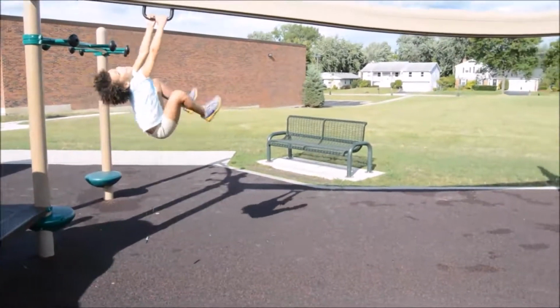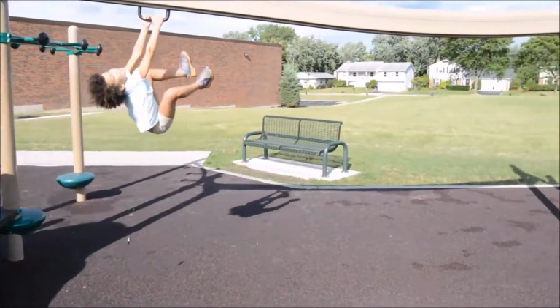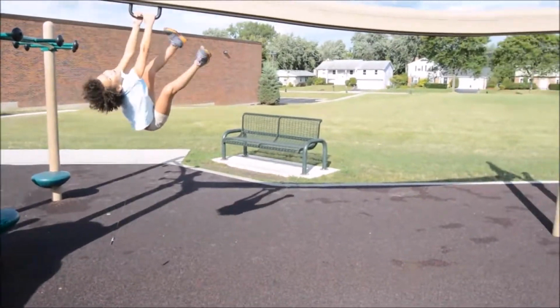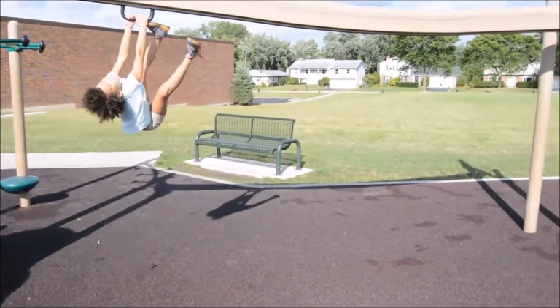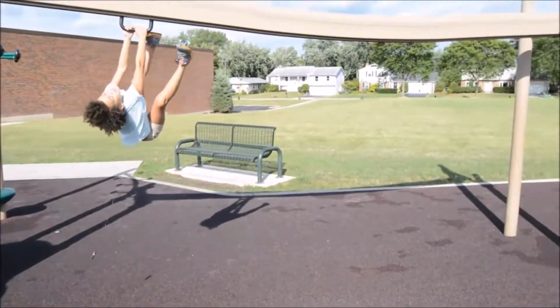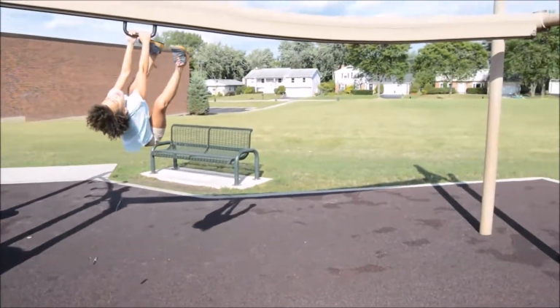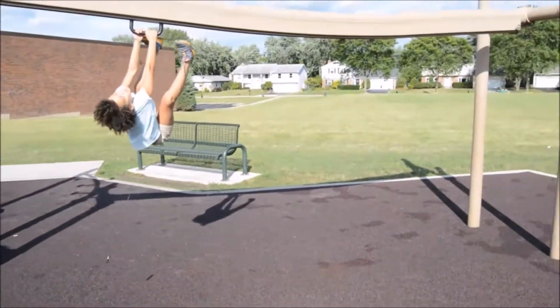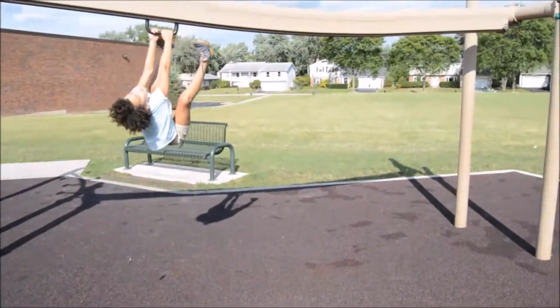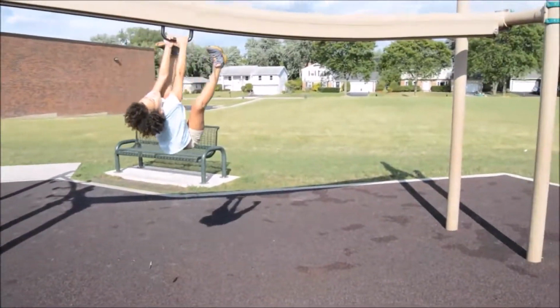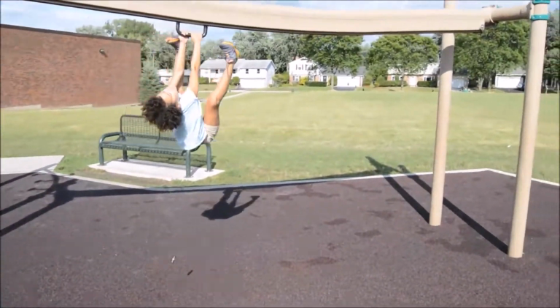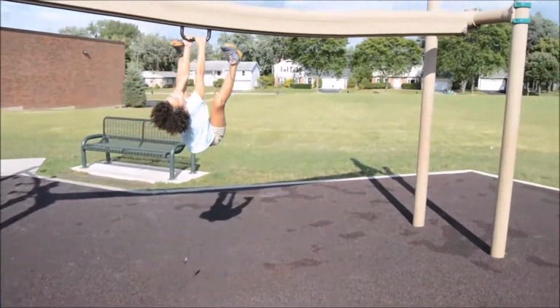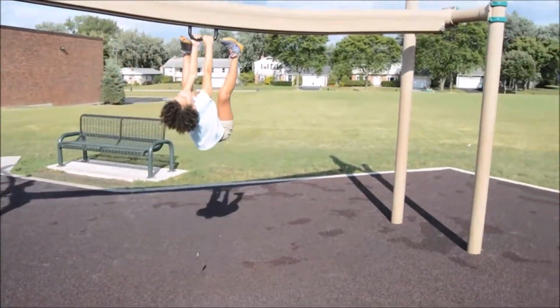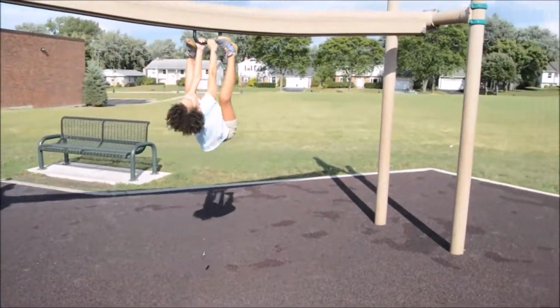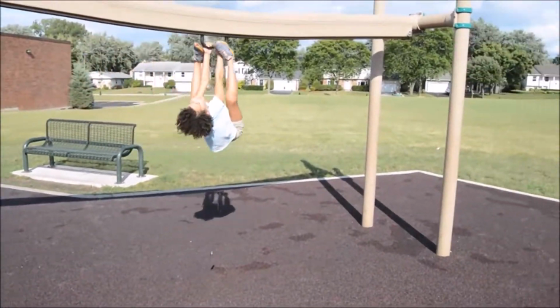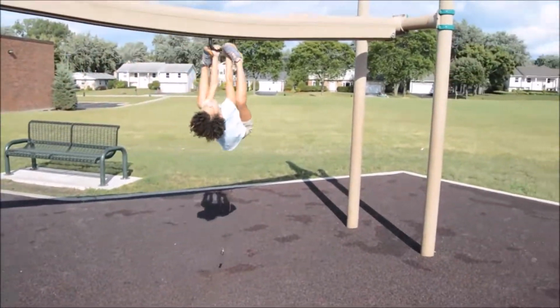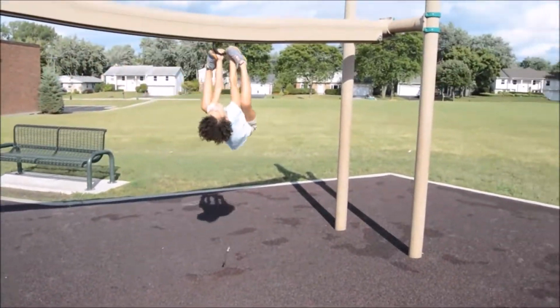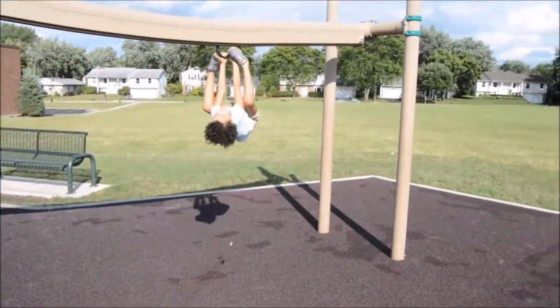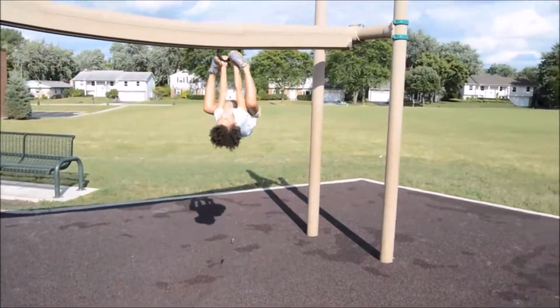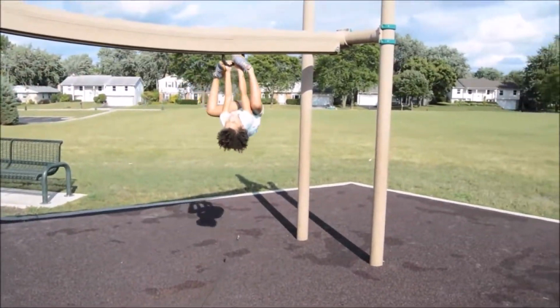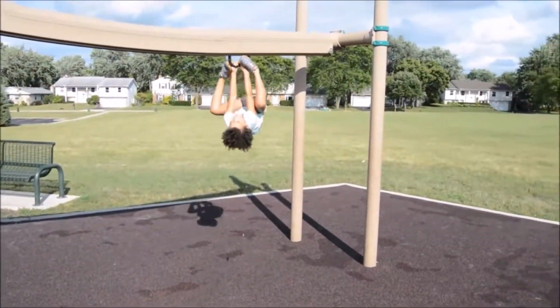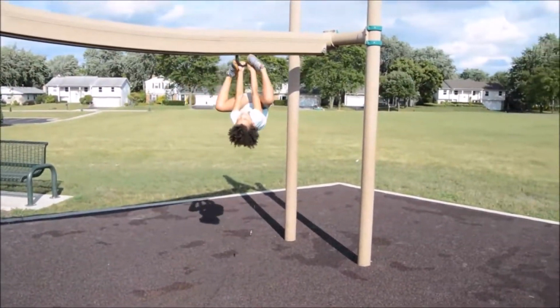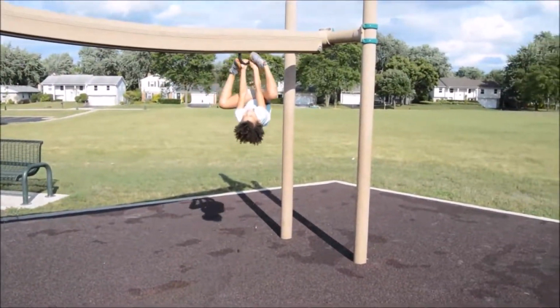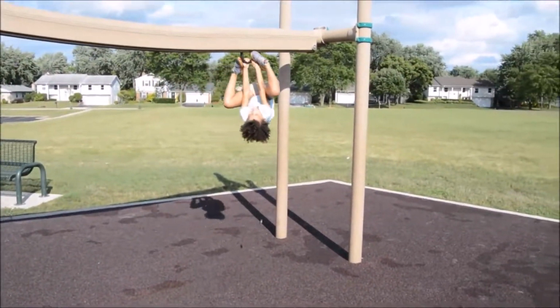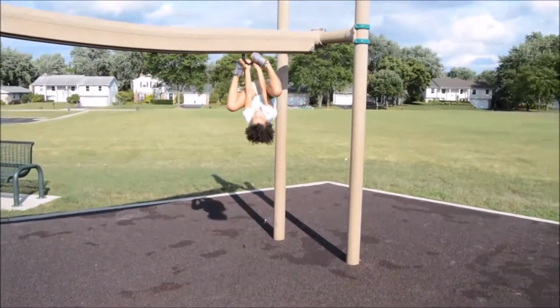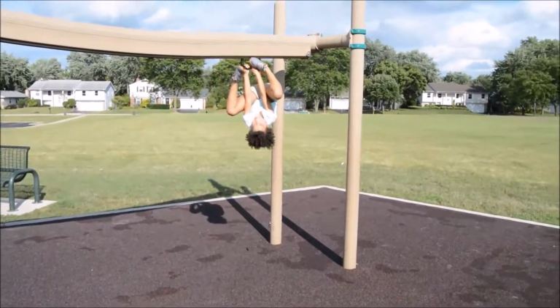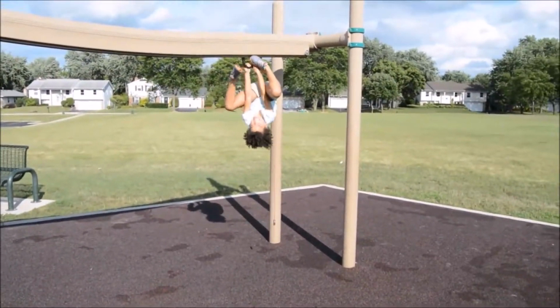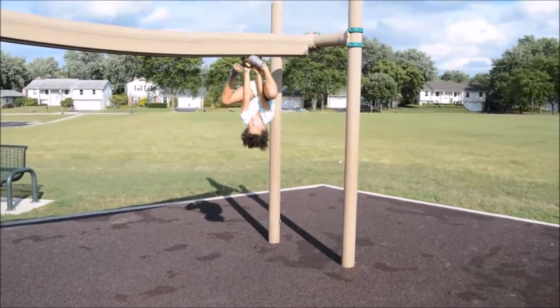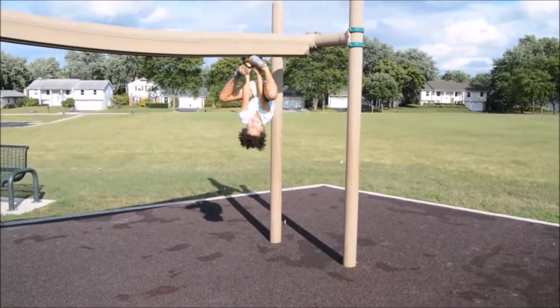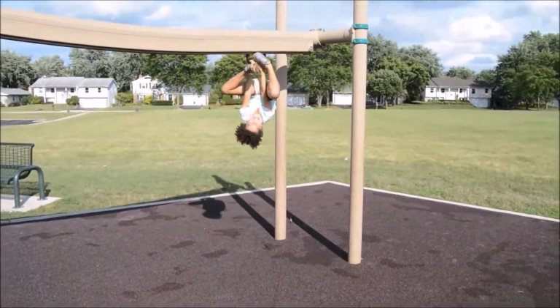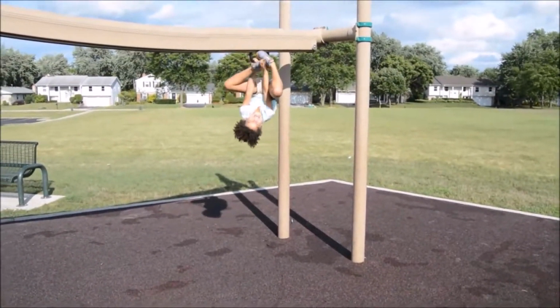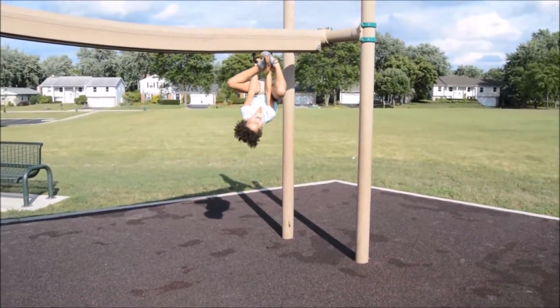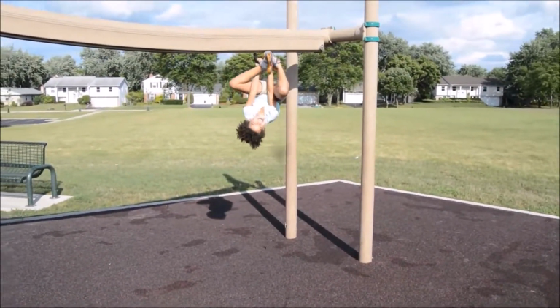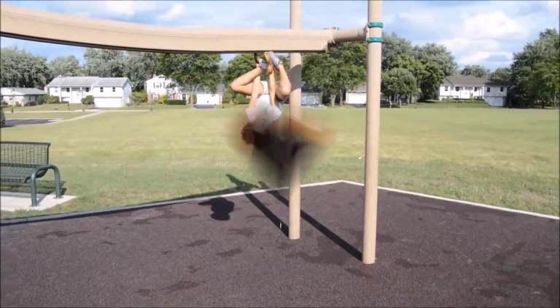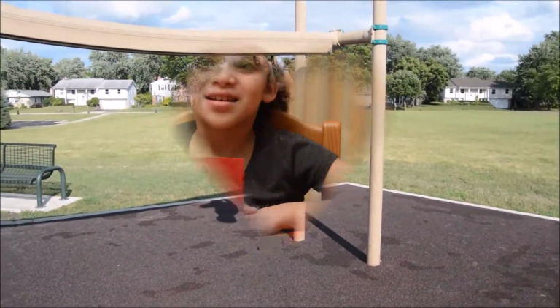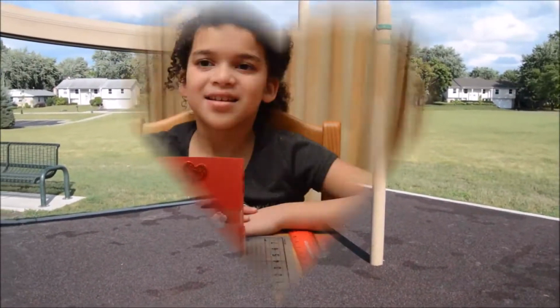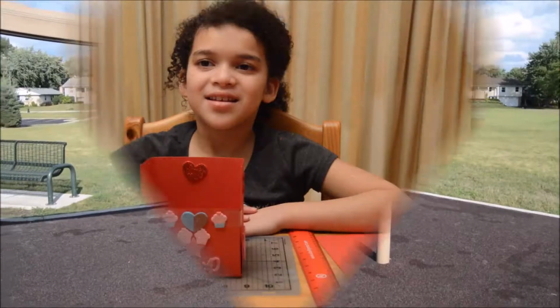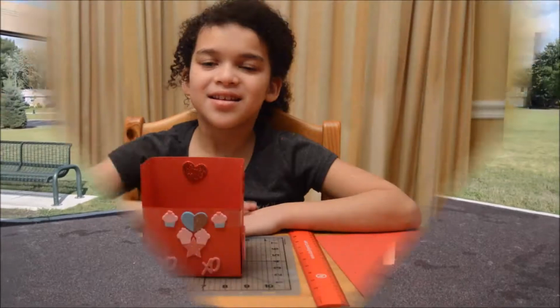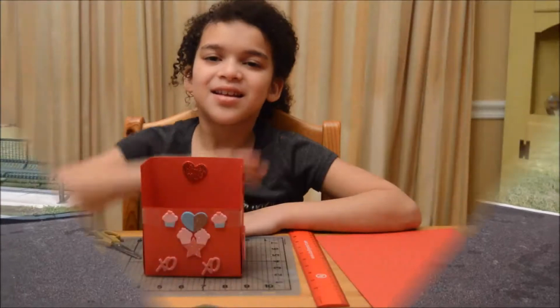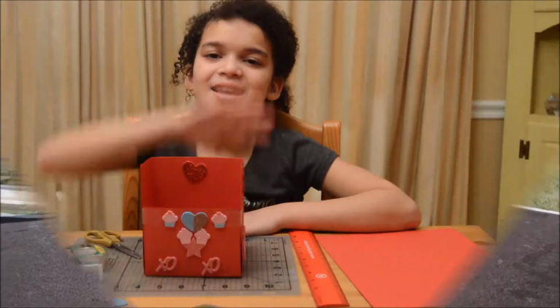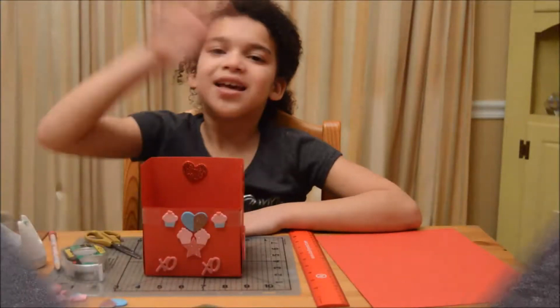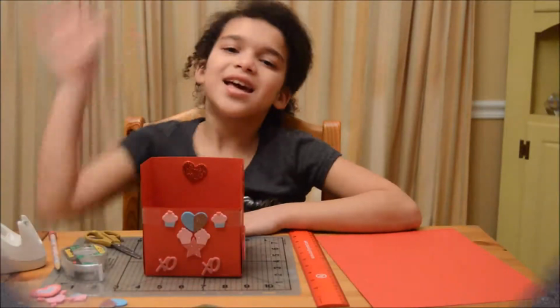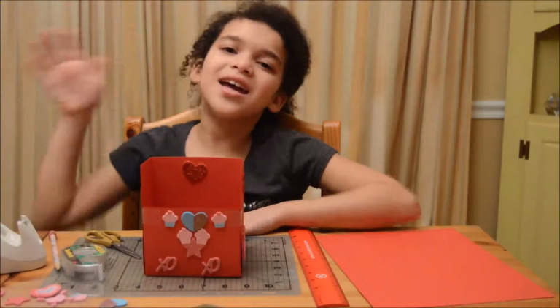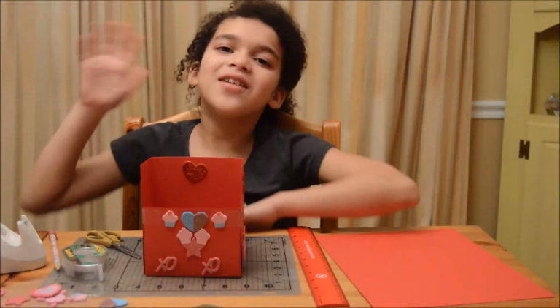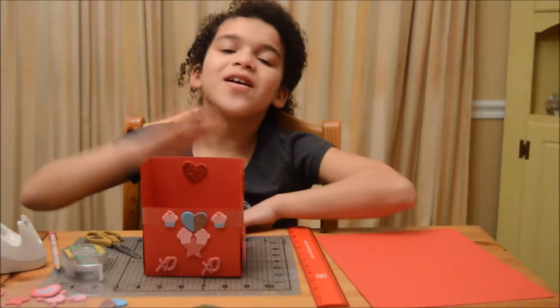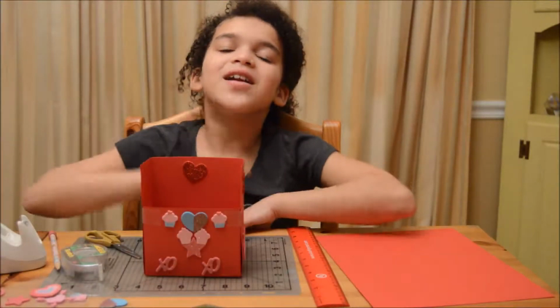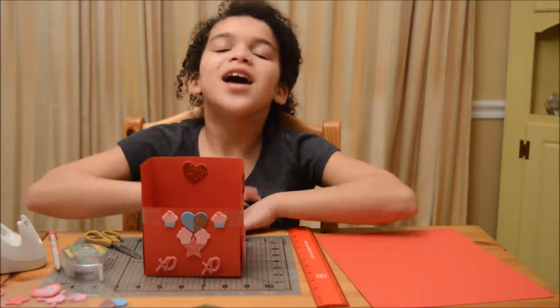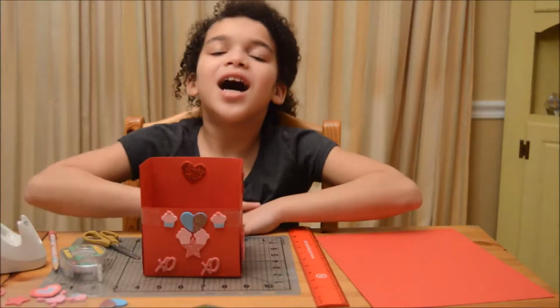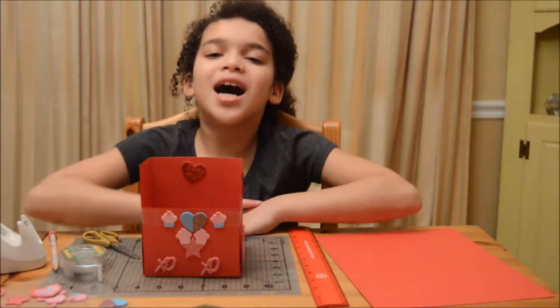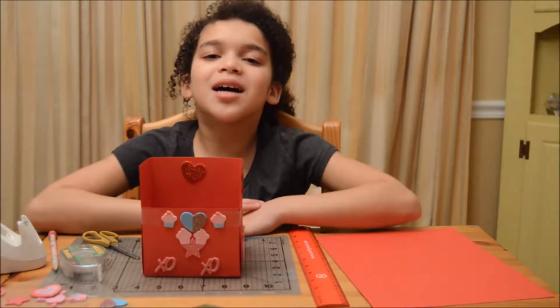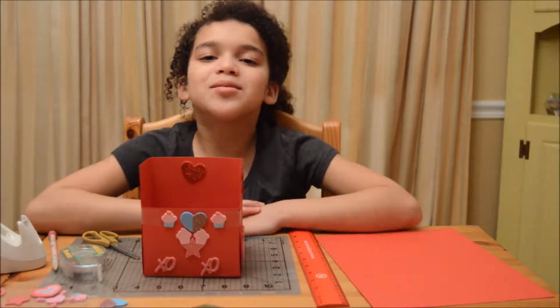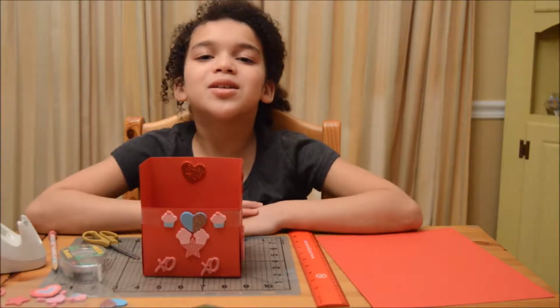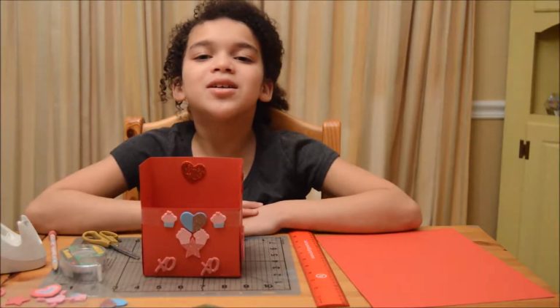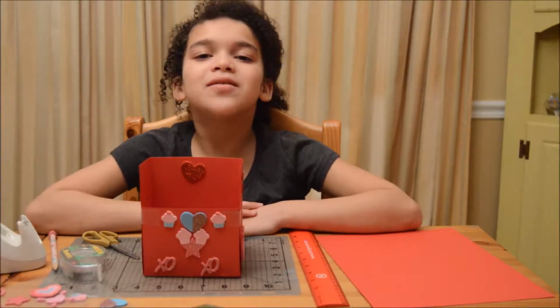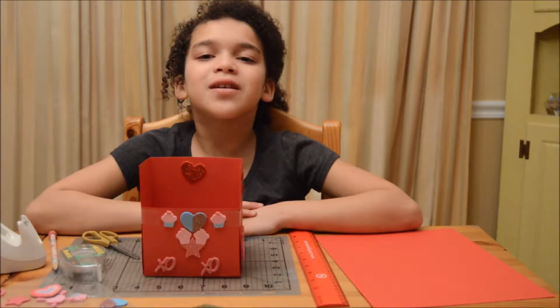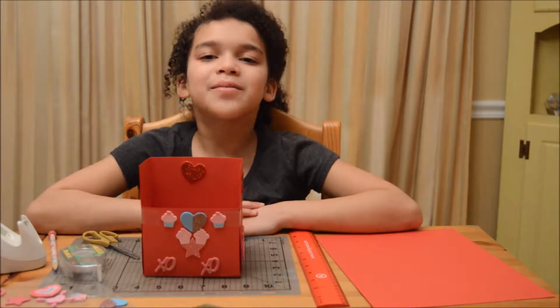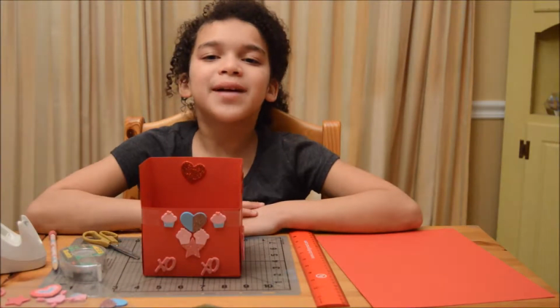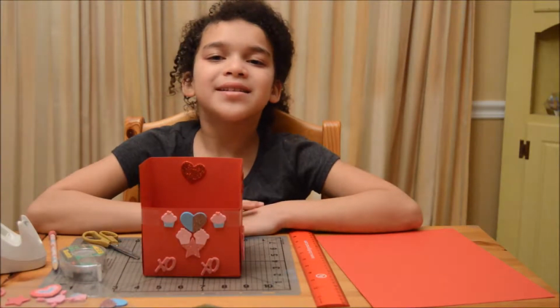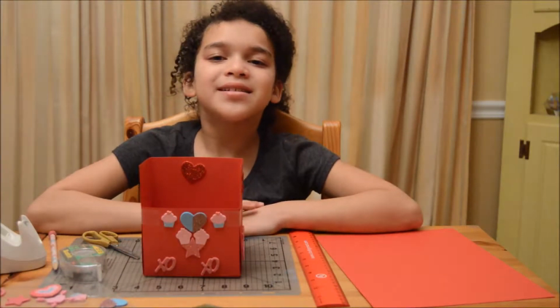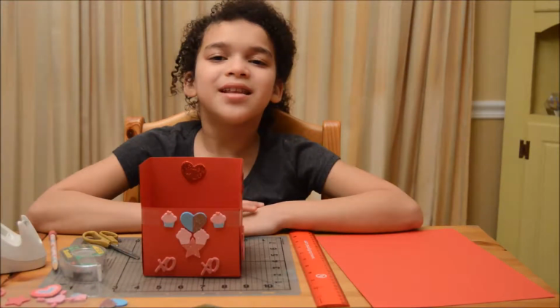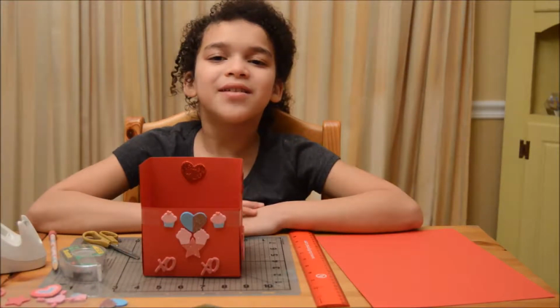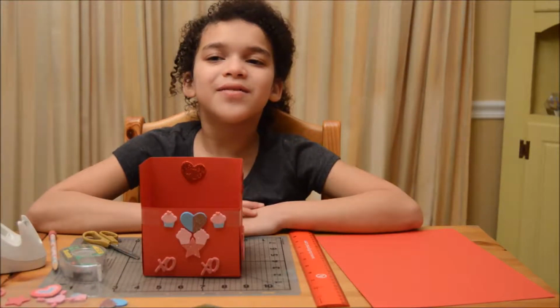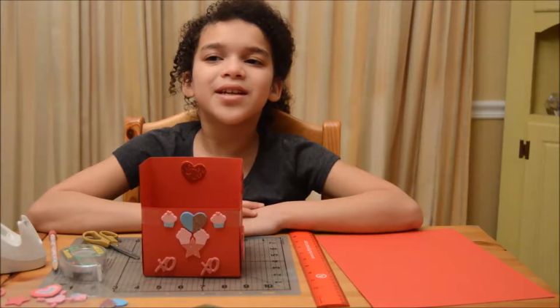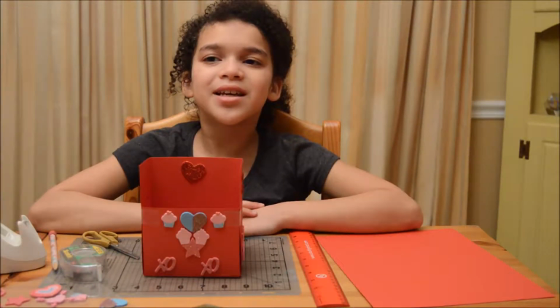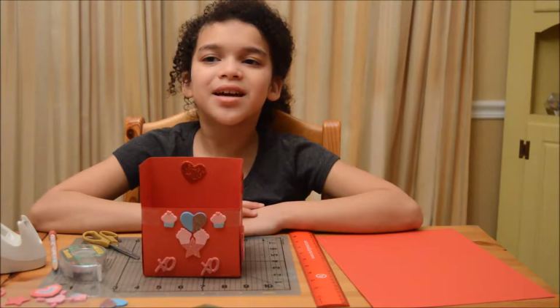I'm Zoey and you're watching The World of Z! Welcome back to another video.